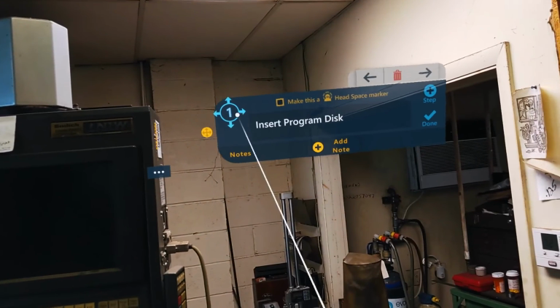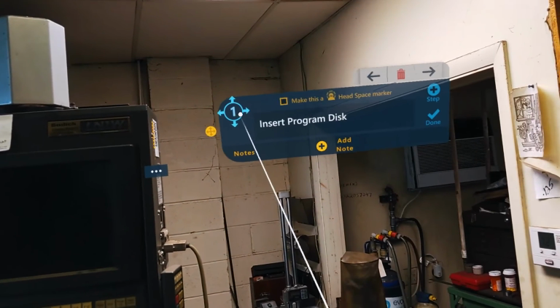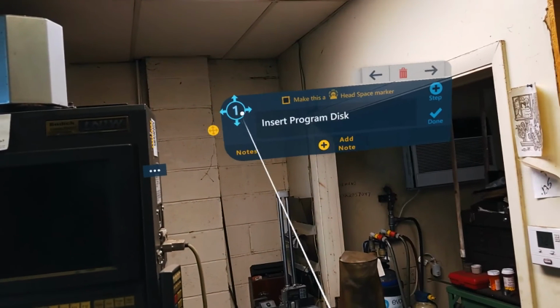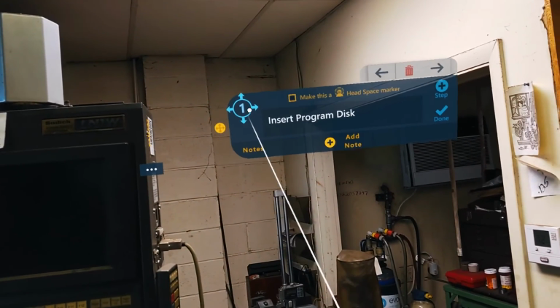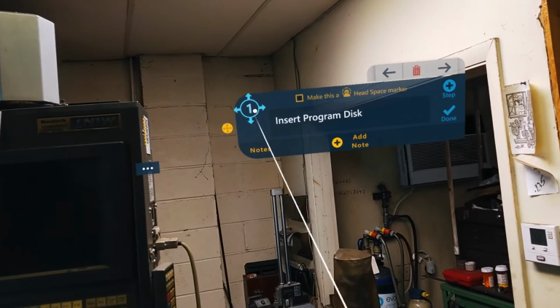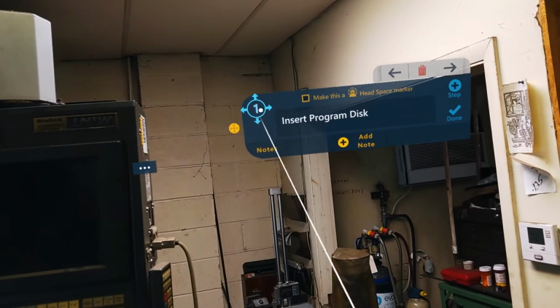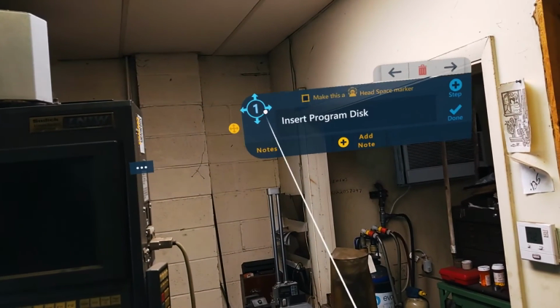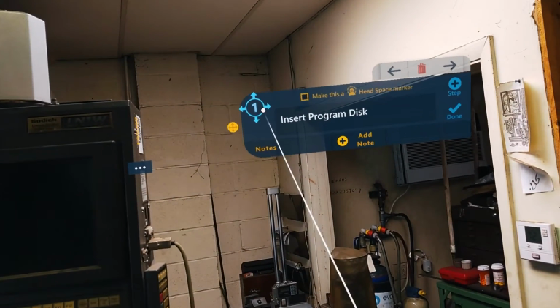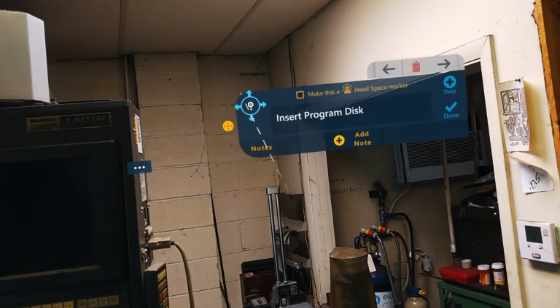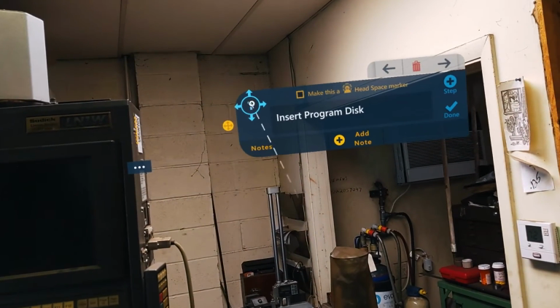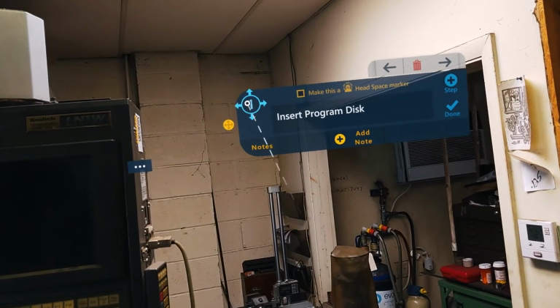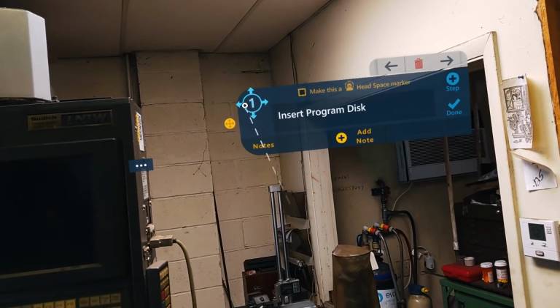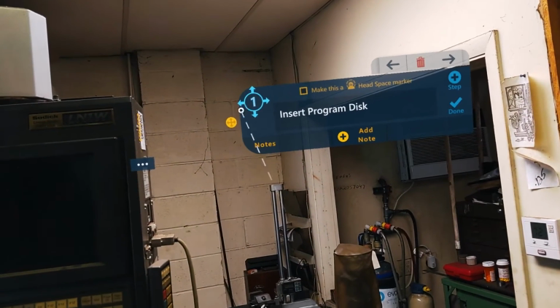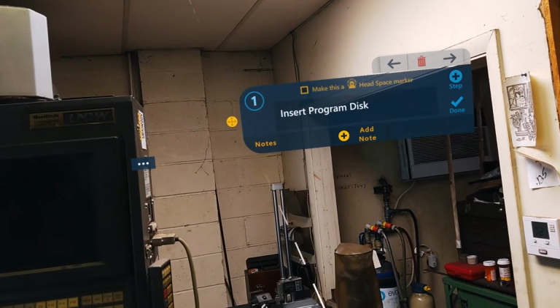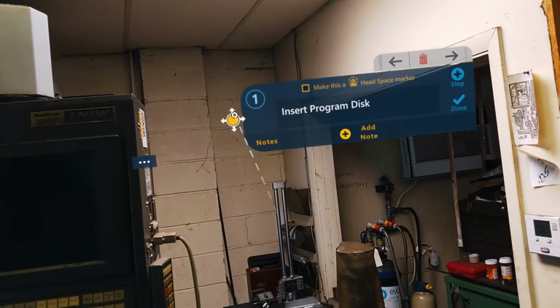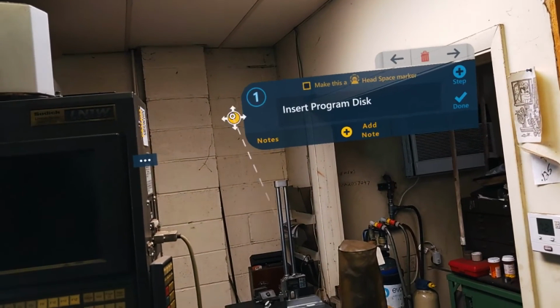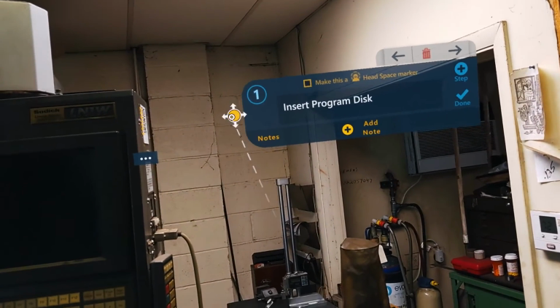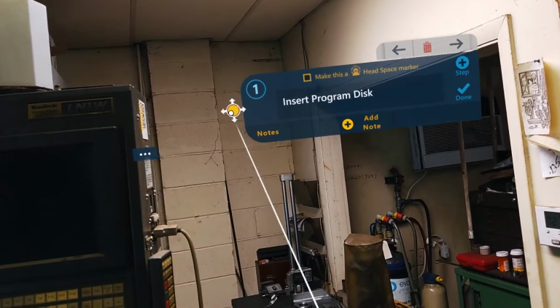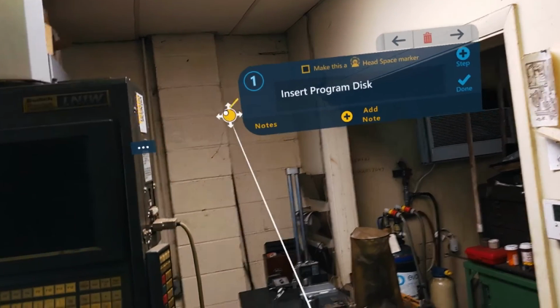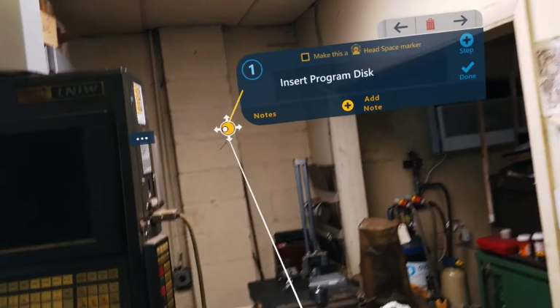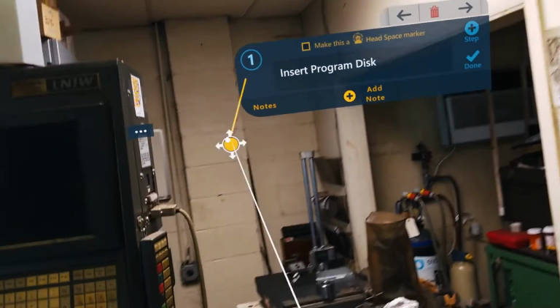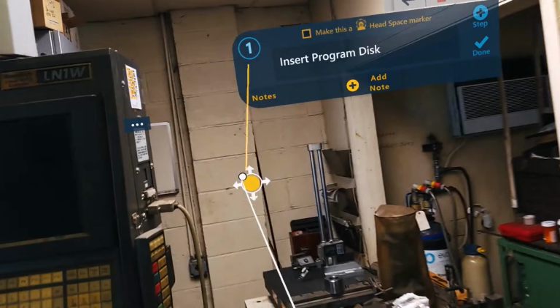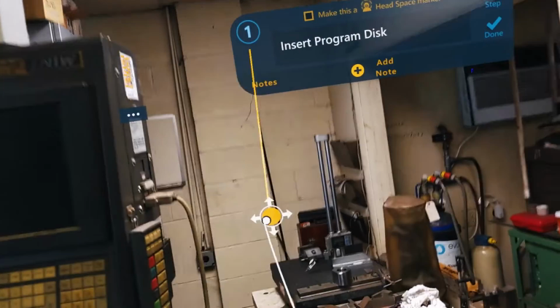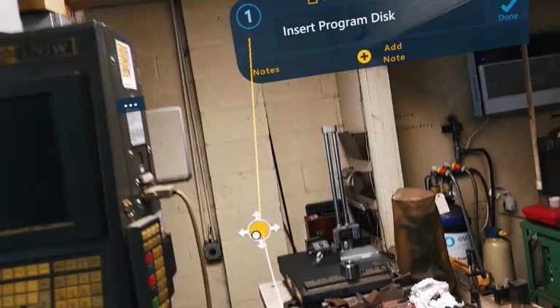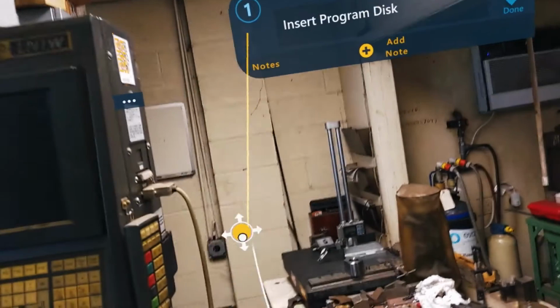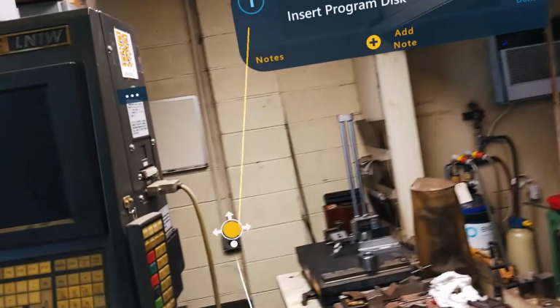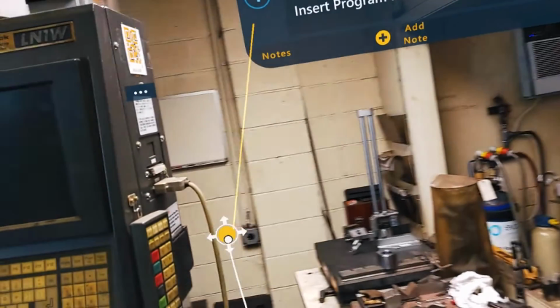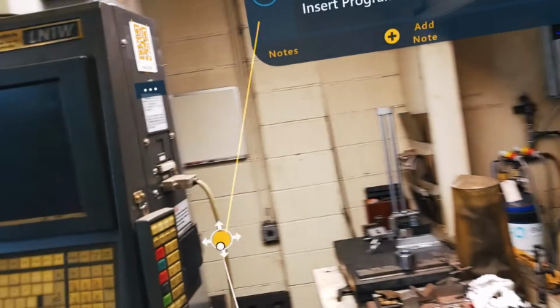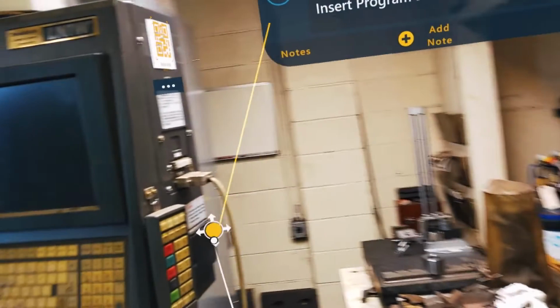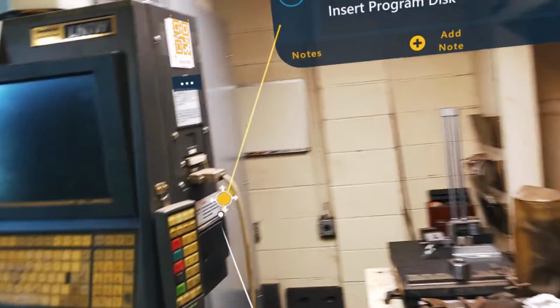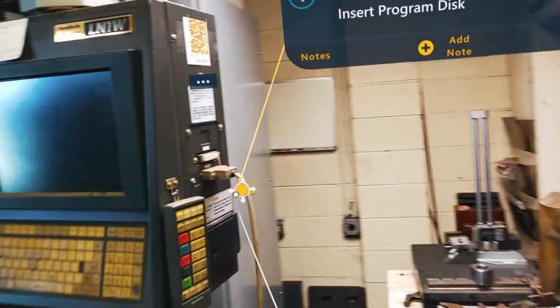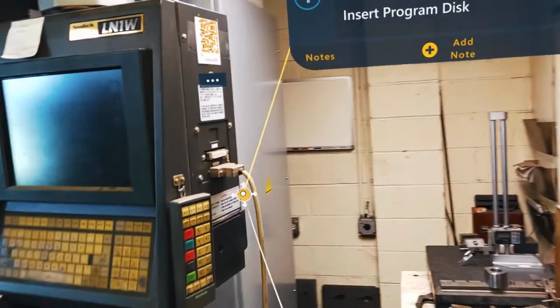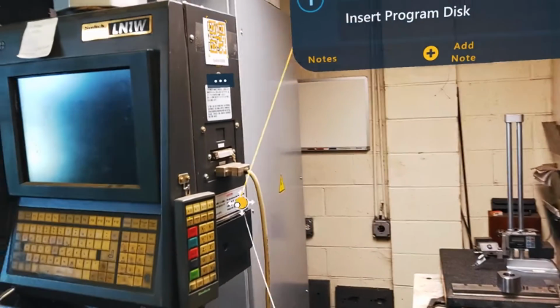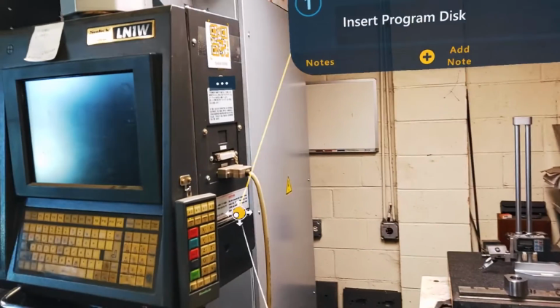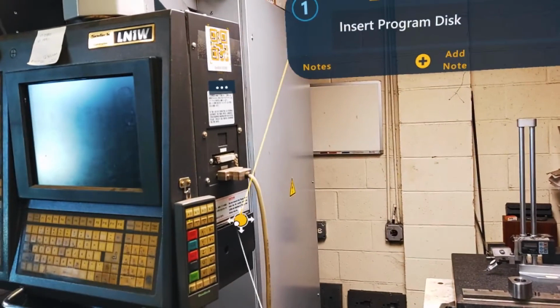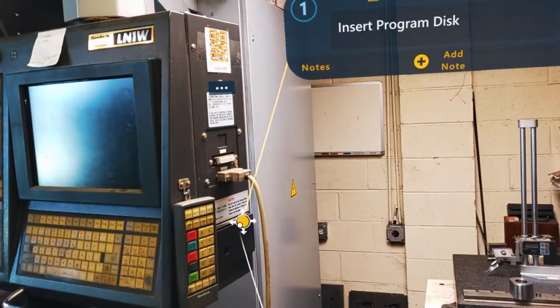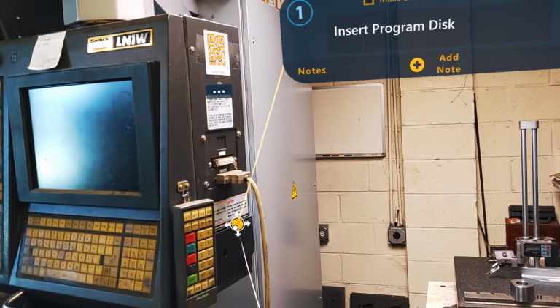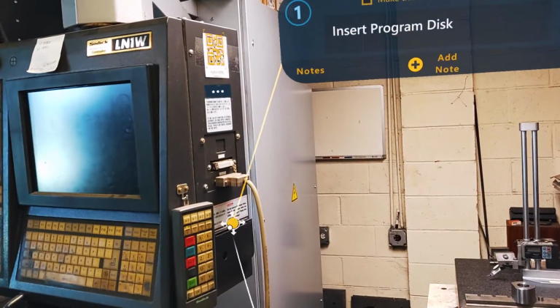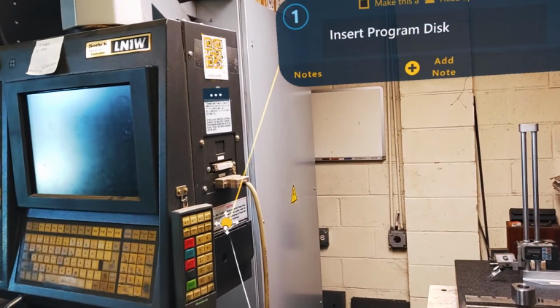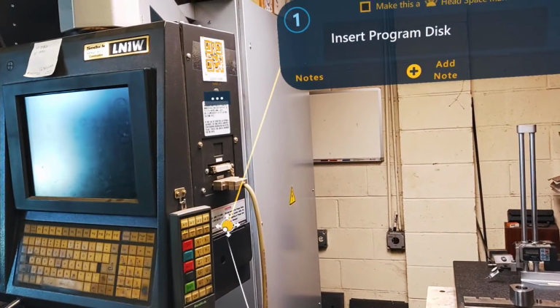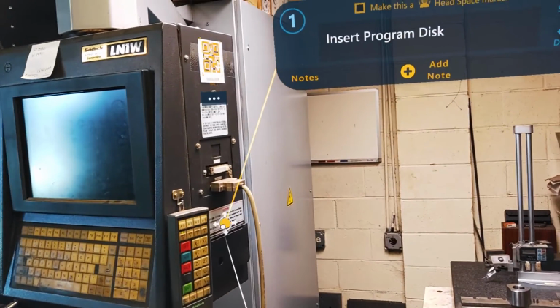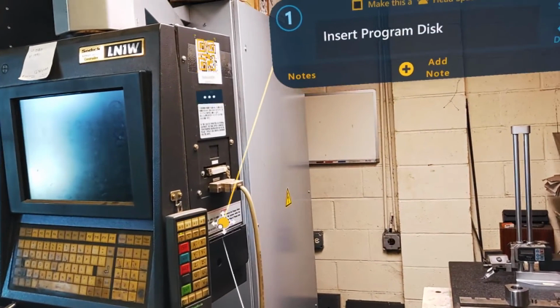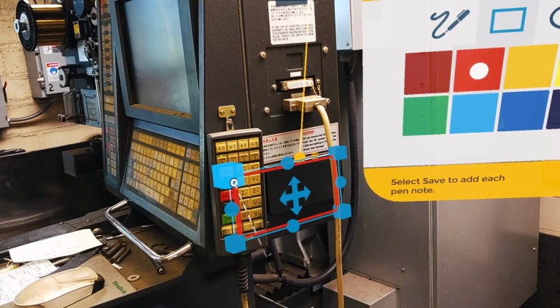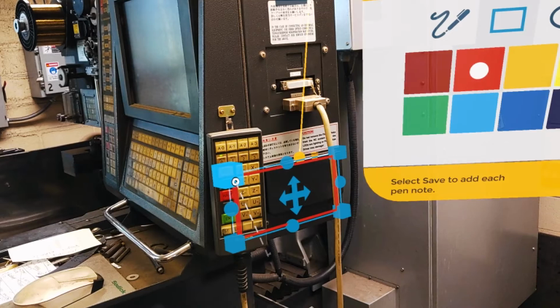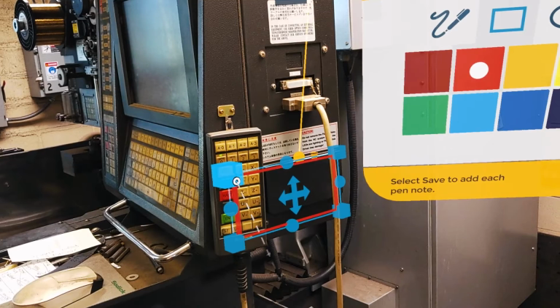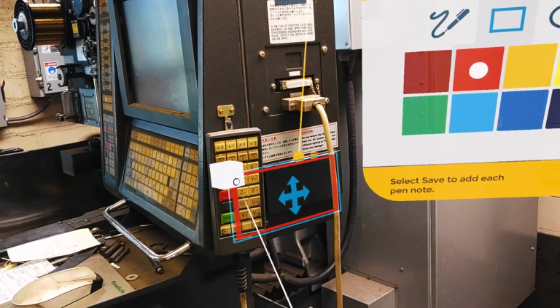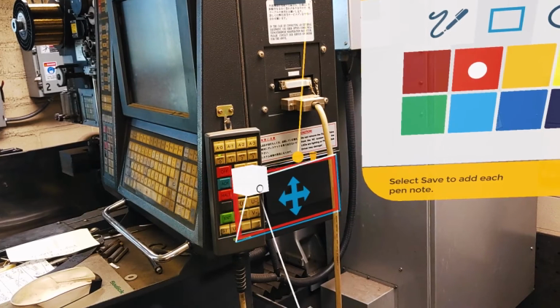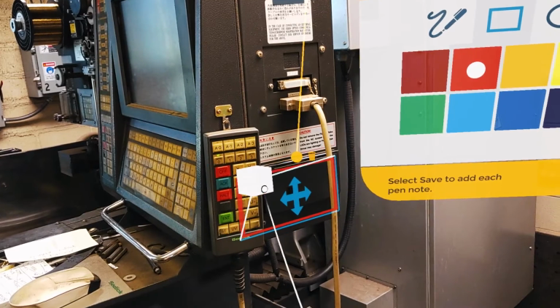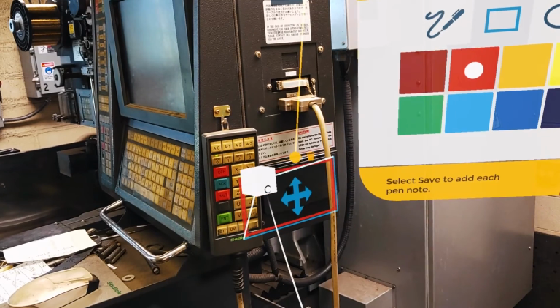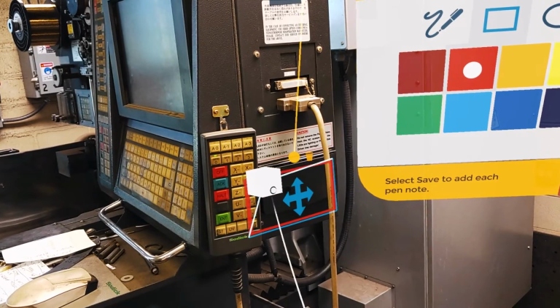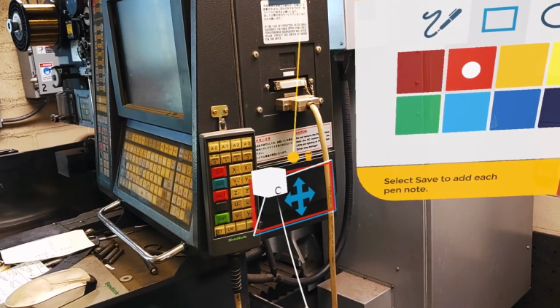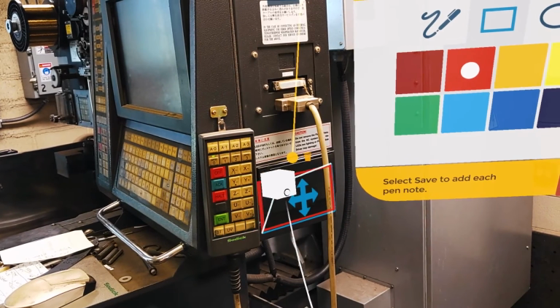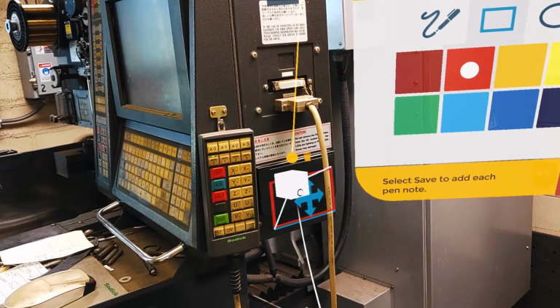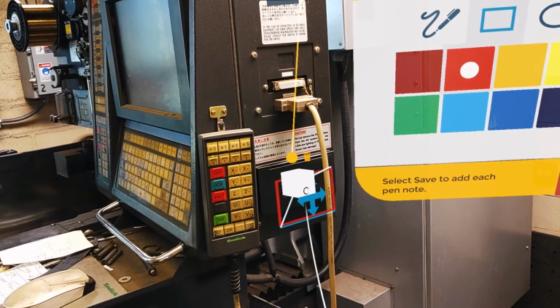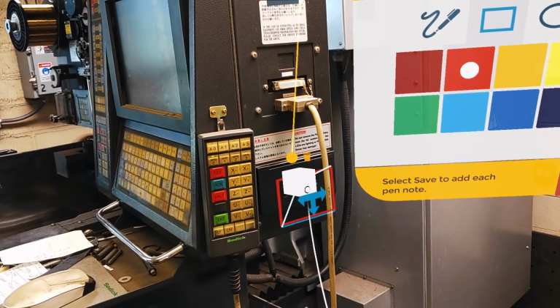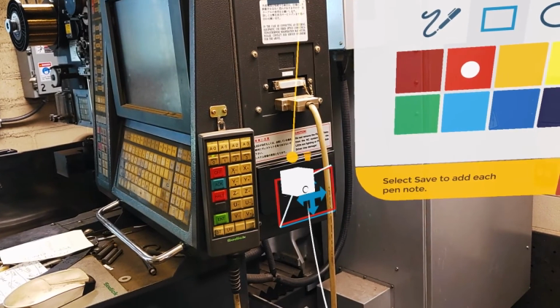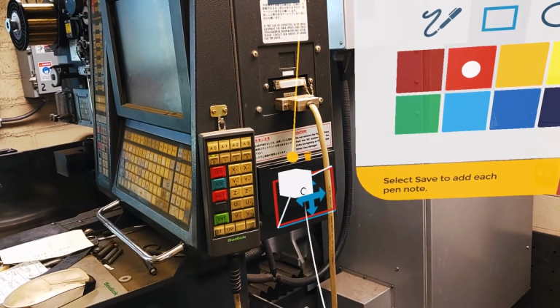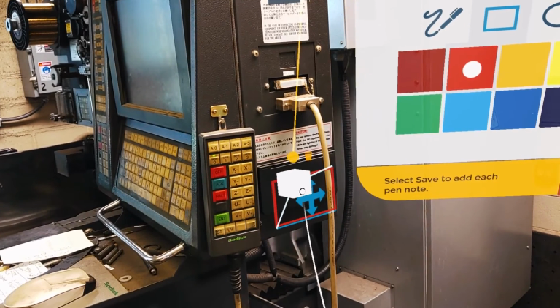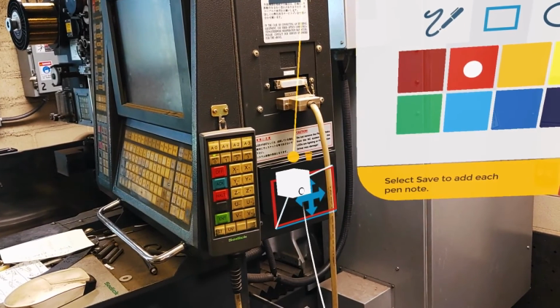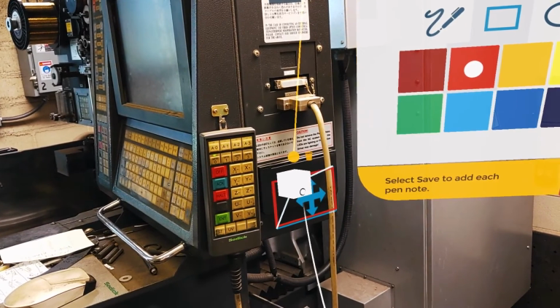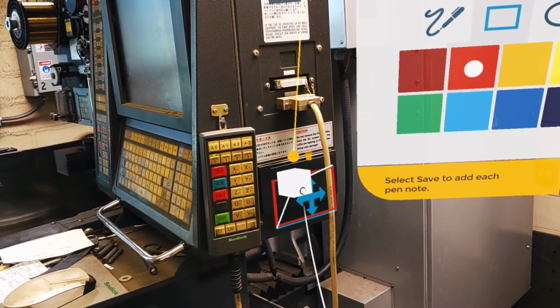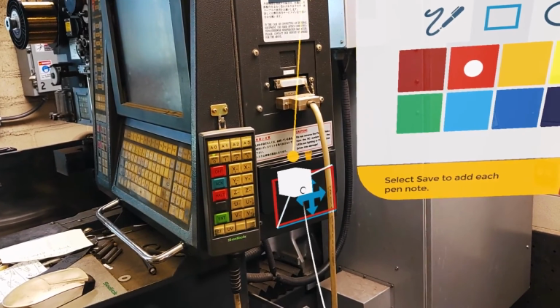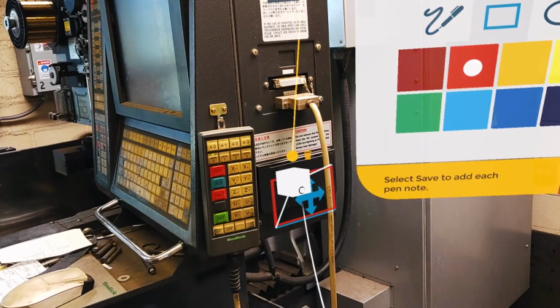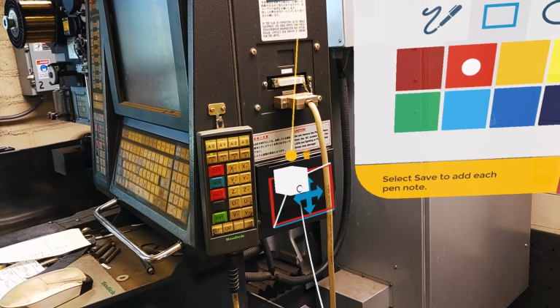You can also add leader lines to direct your user's attention to a specific area and easily position other holographic annotations.